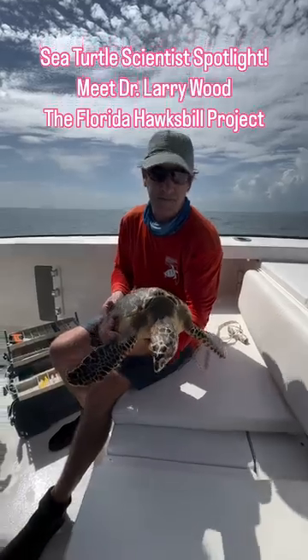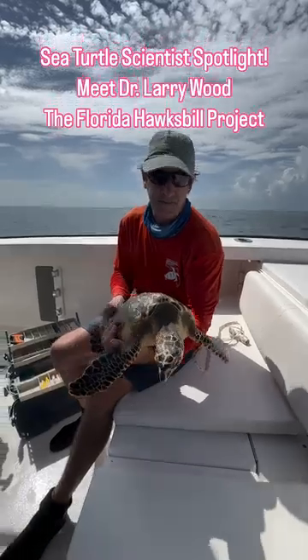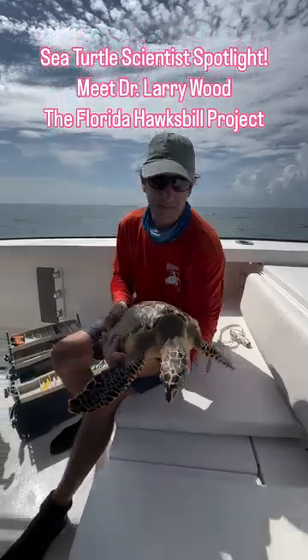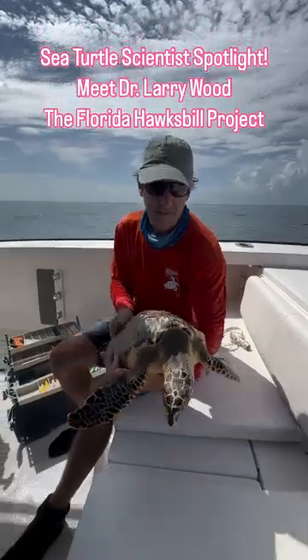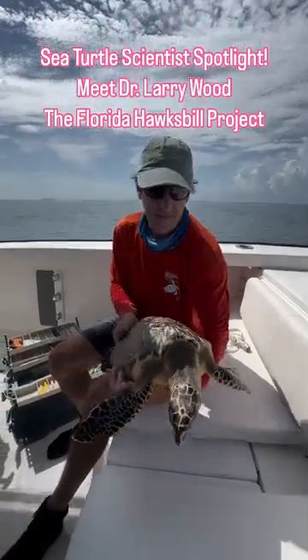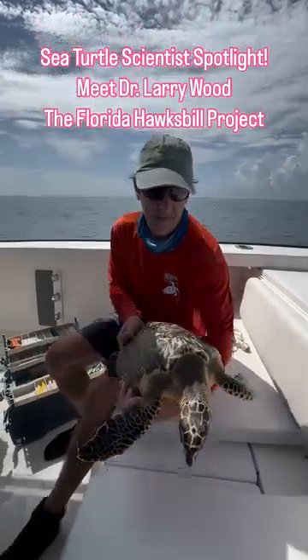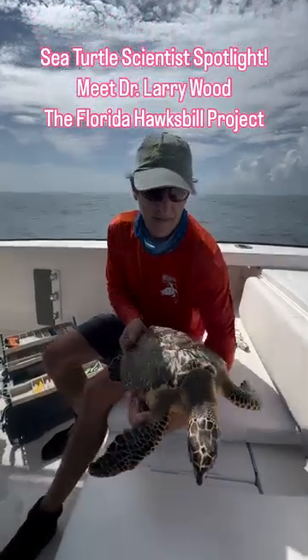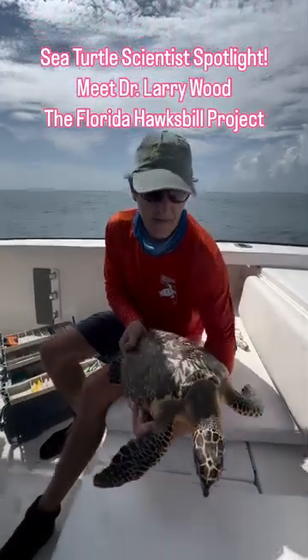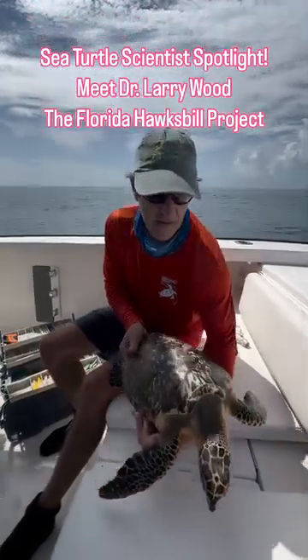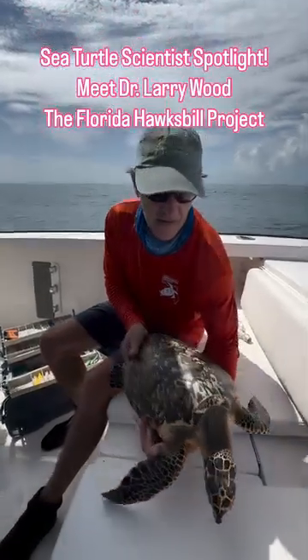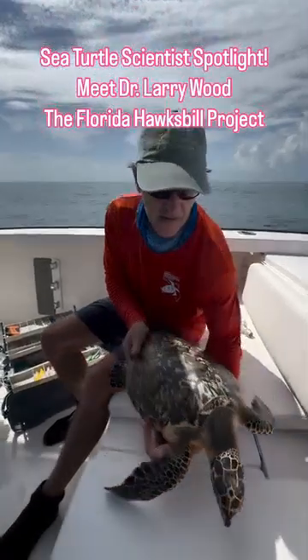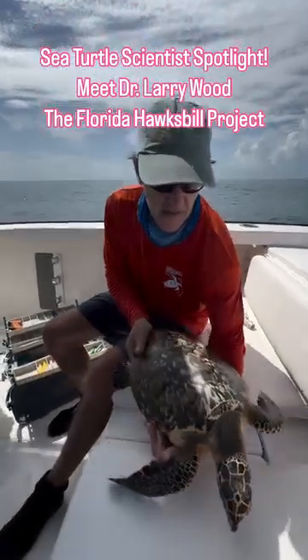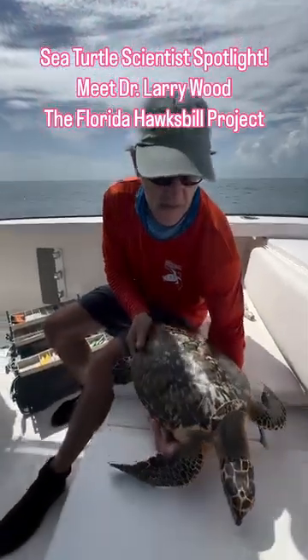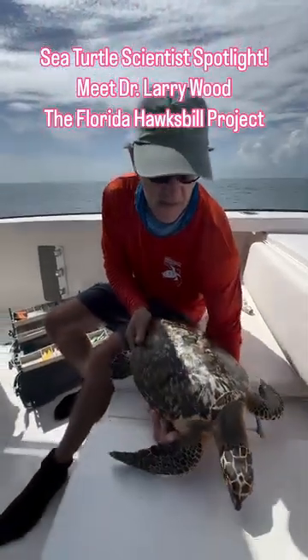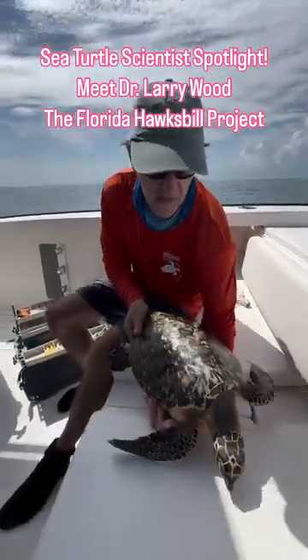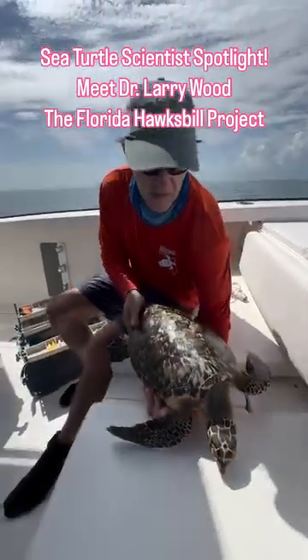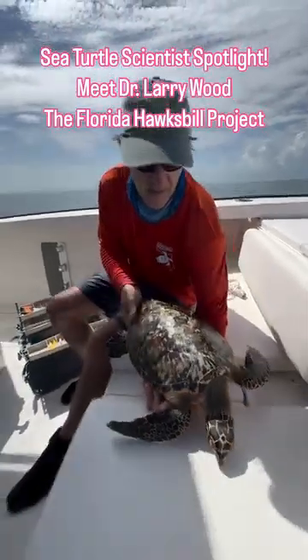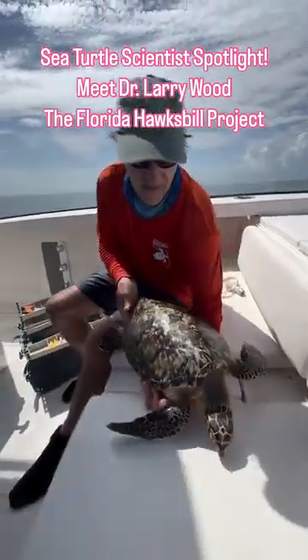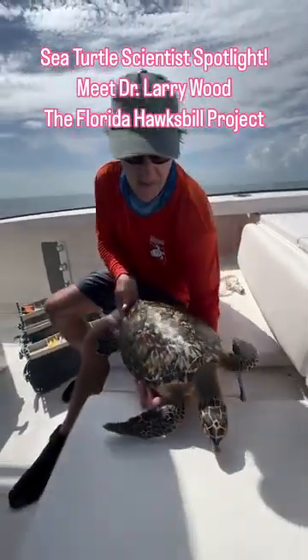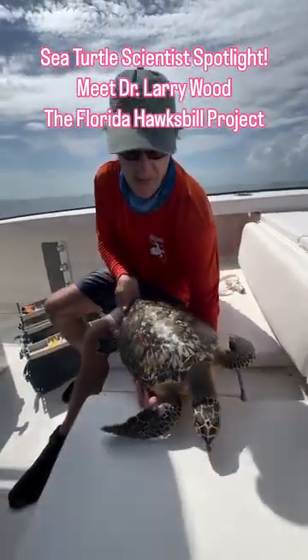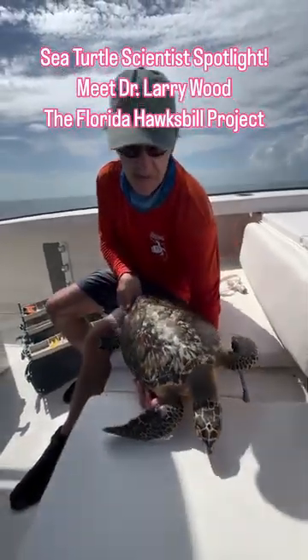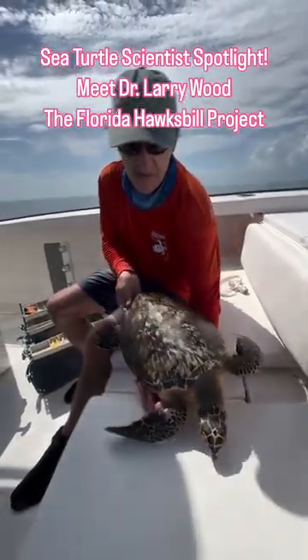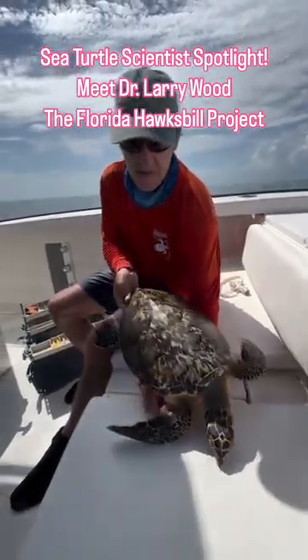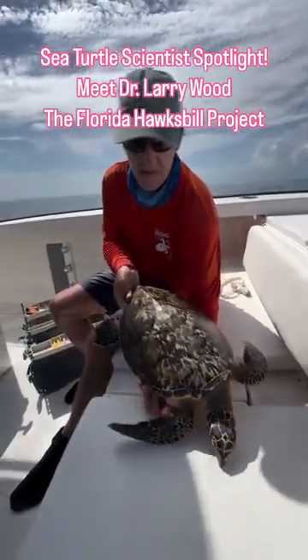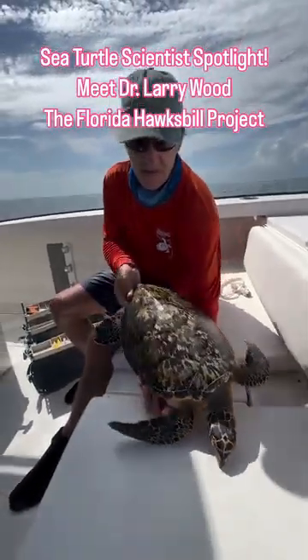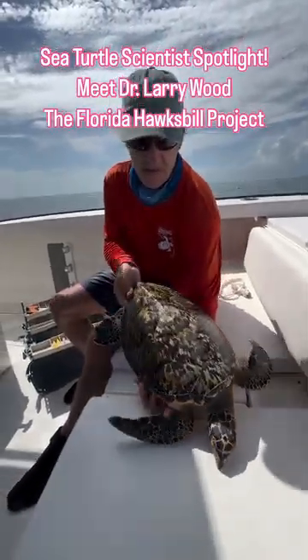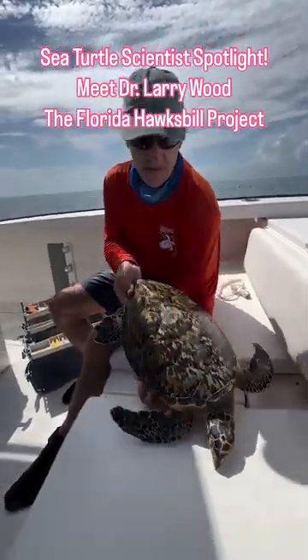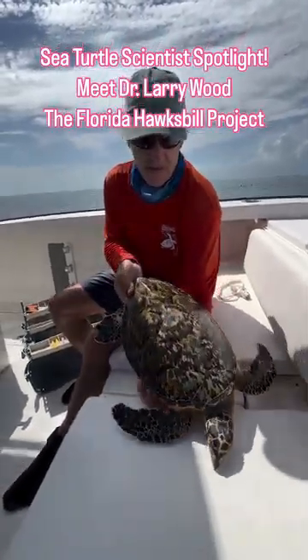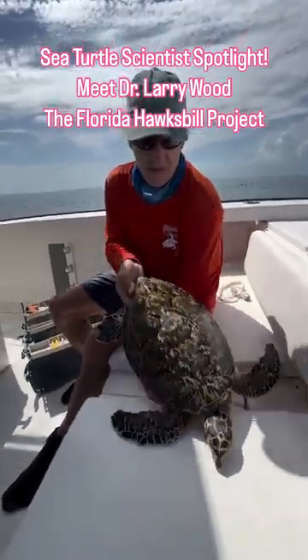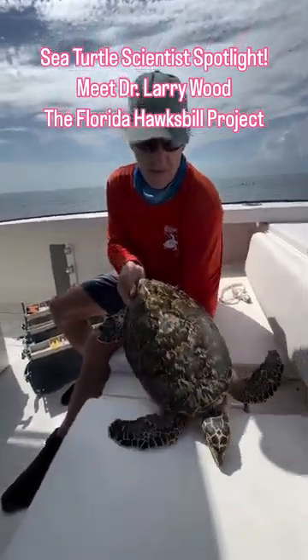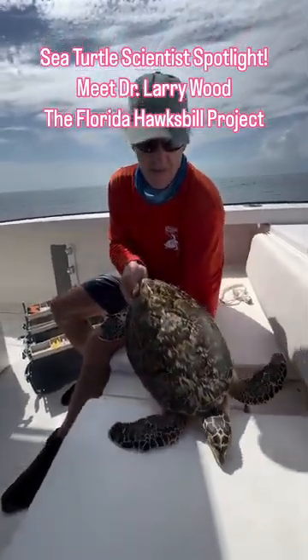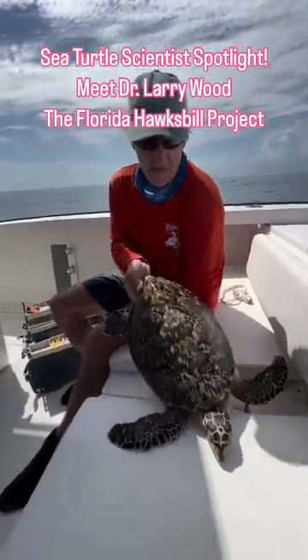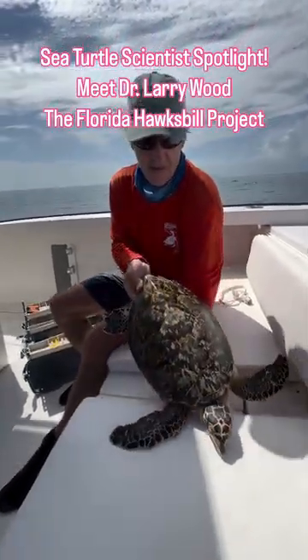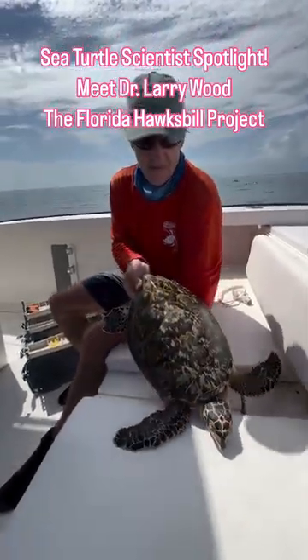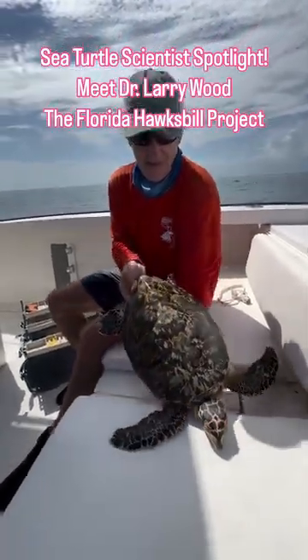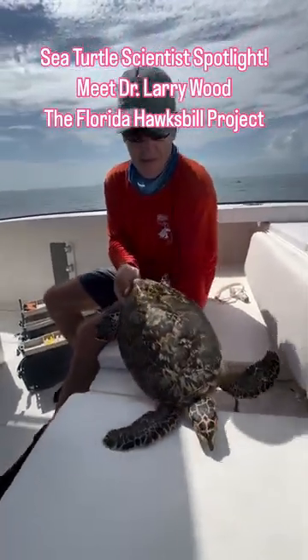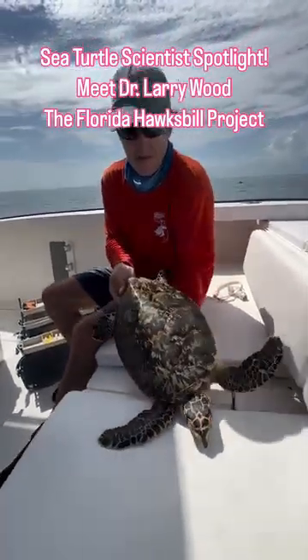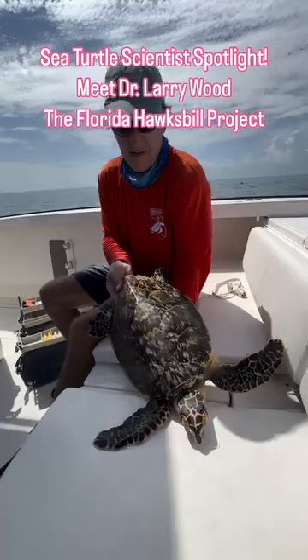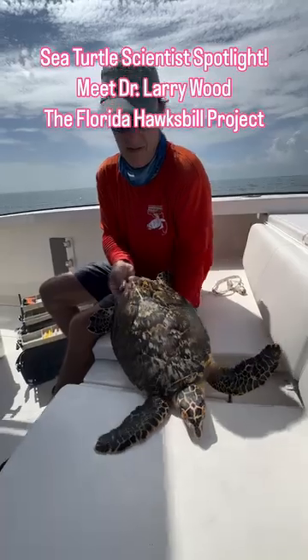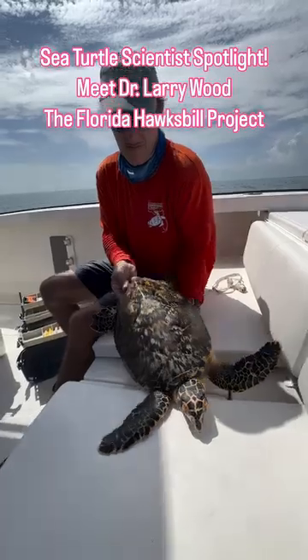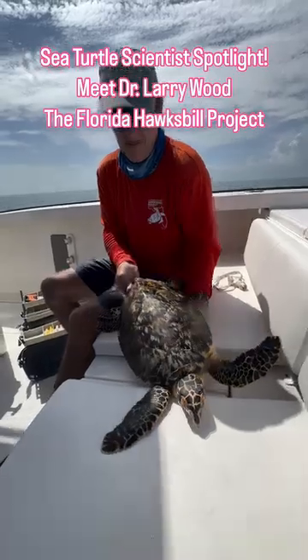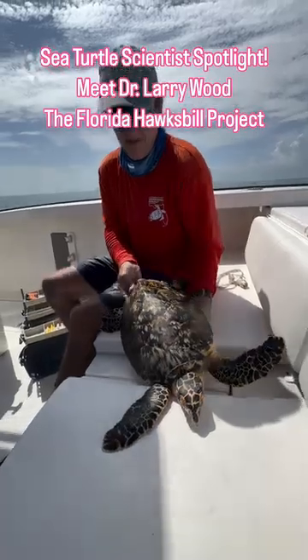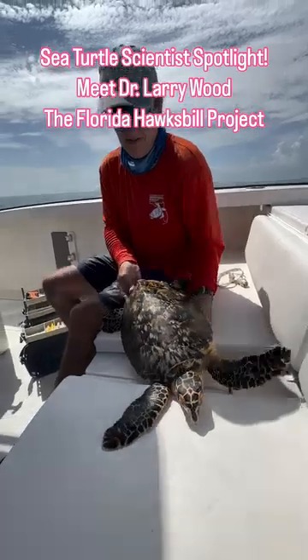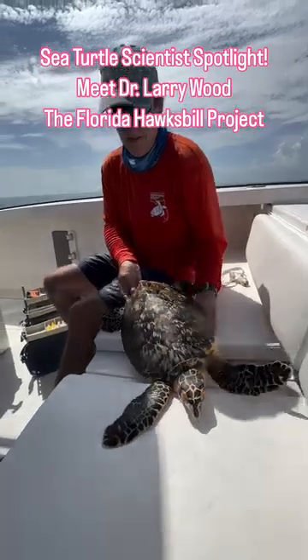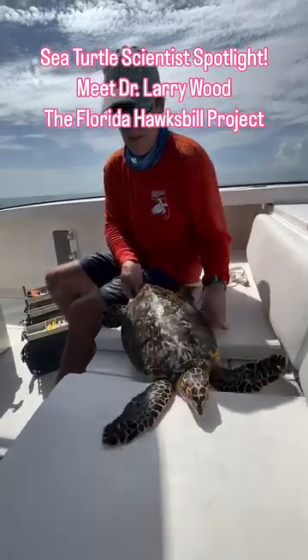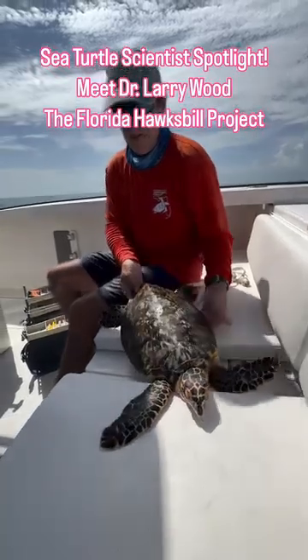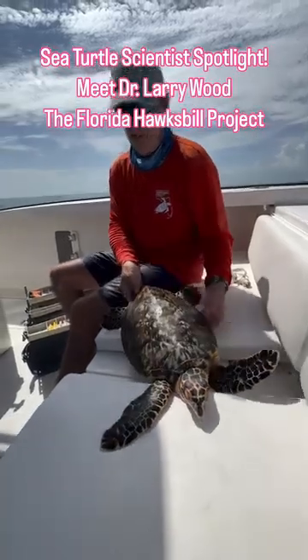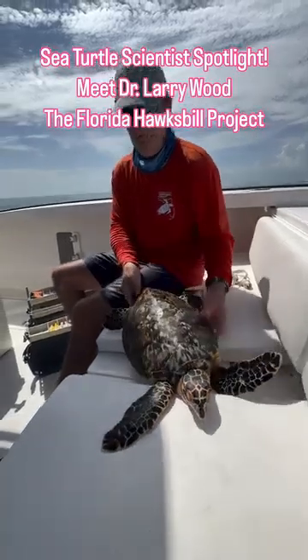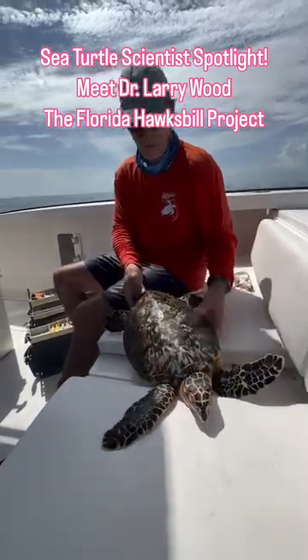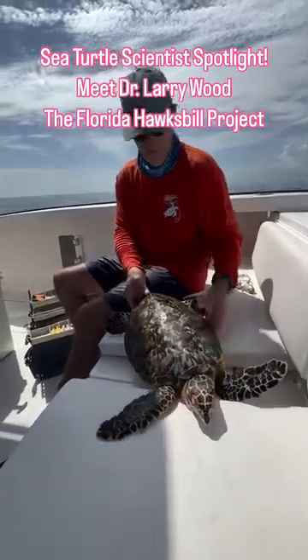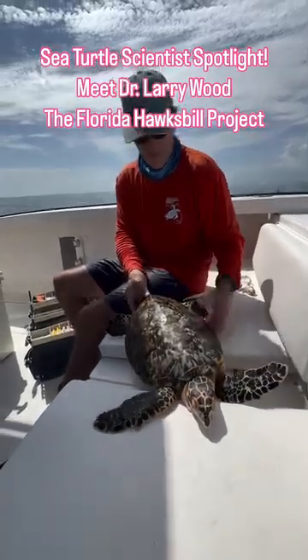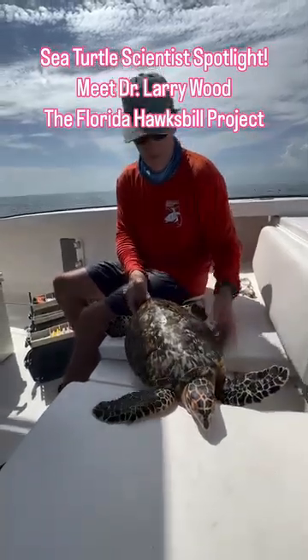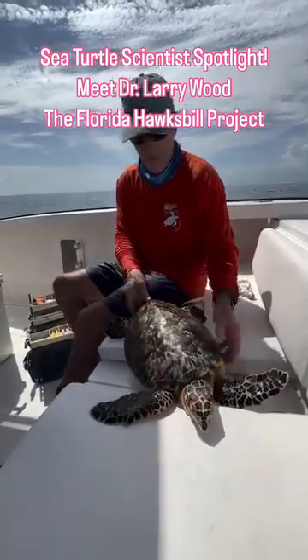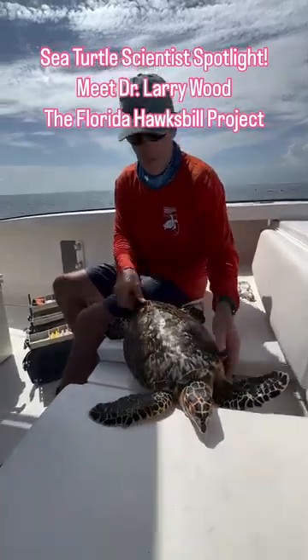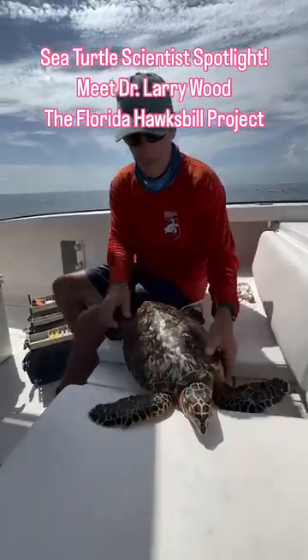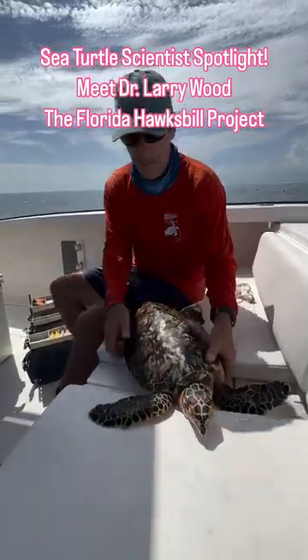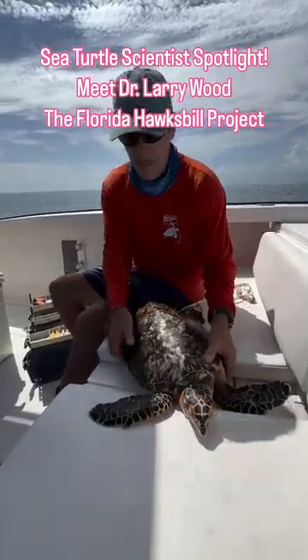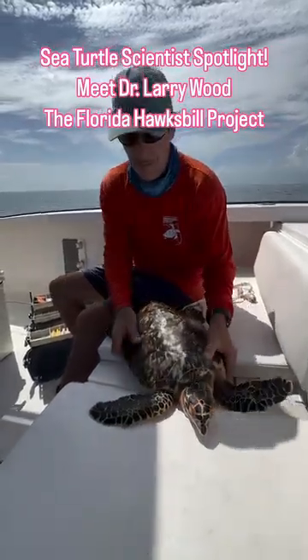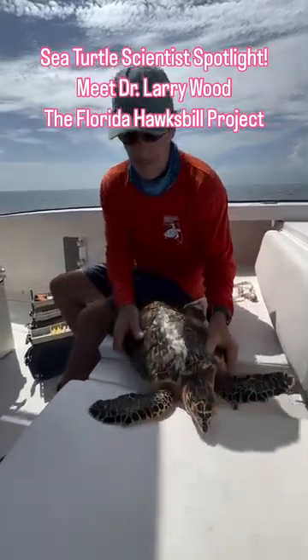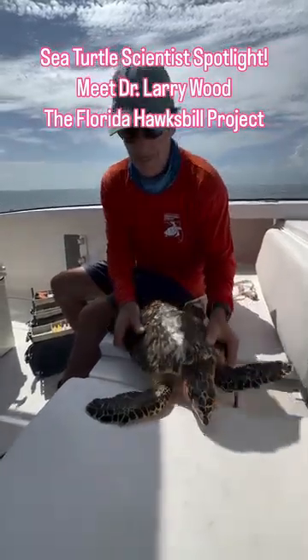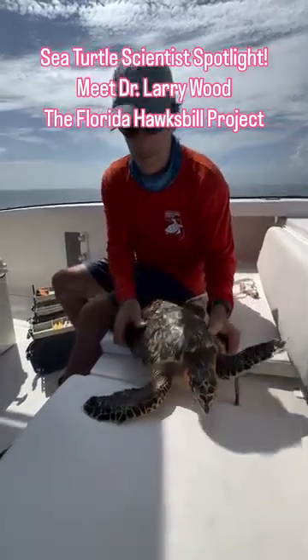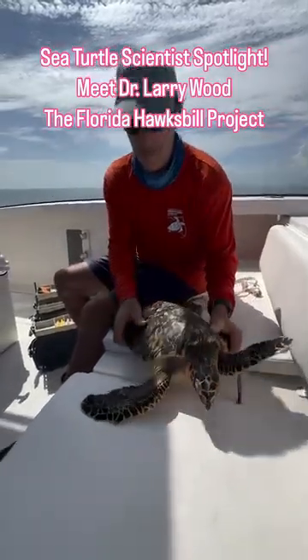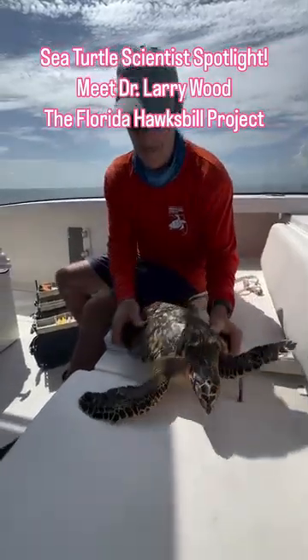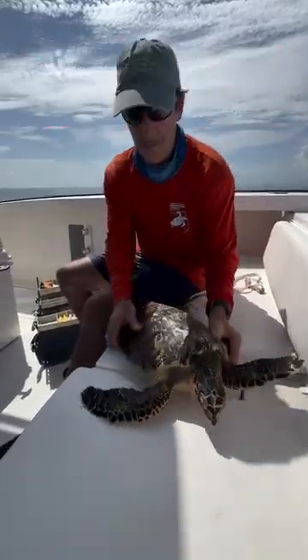We're on the reef in the Florida Keys with Dr. Larry Wood. He has been studying Hawksbill sea turtles for over 20 years.